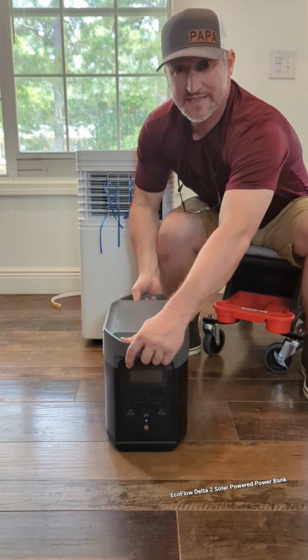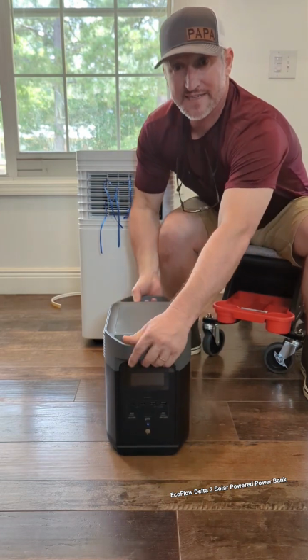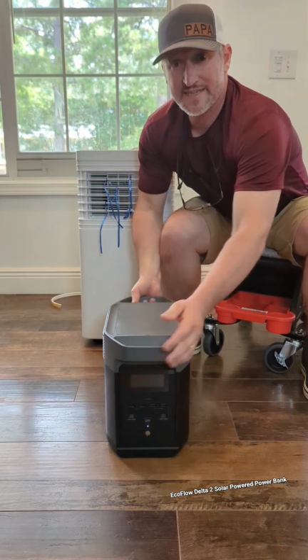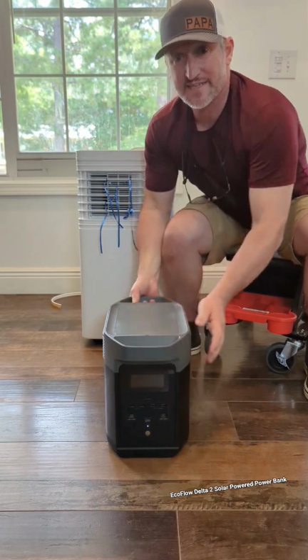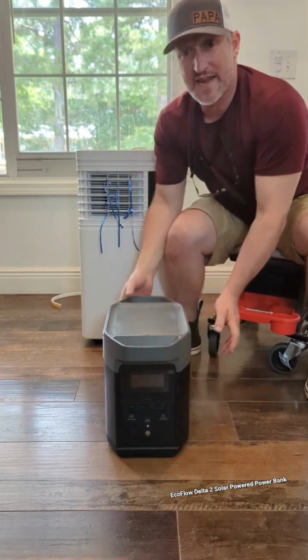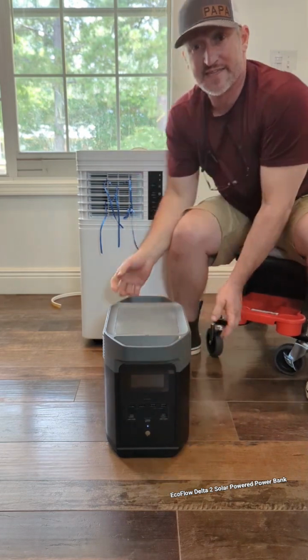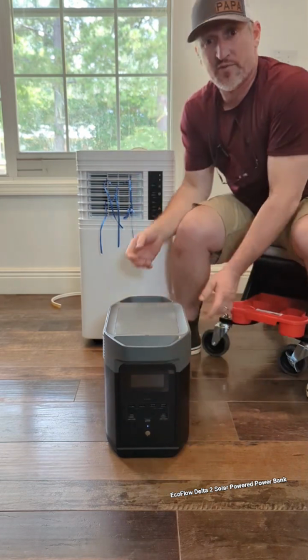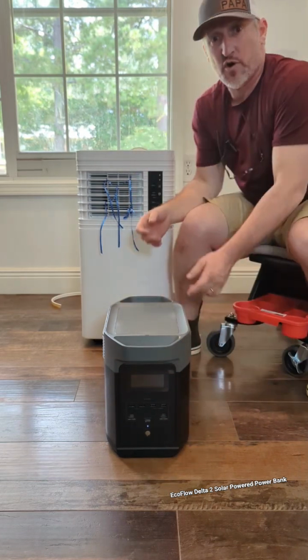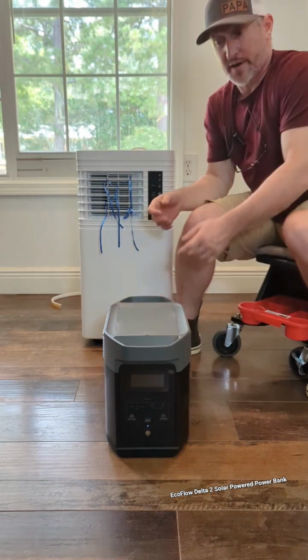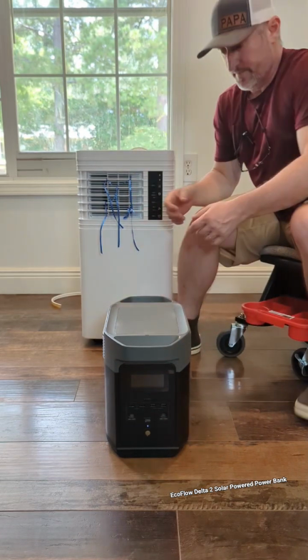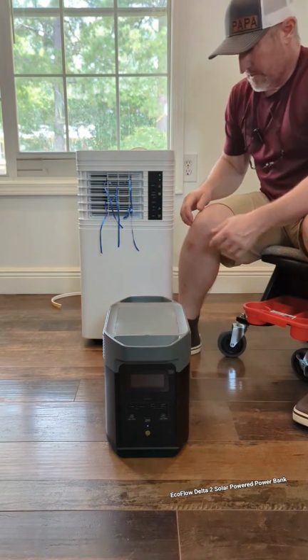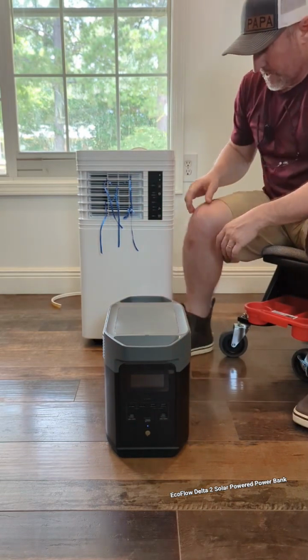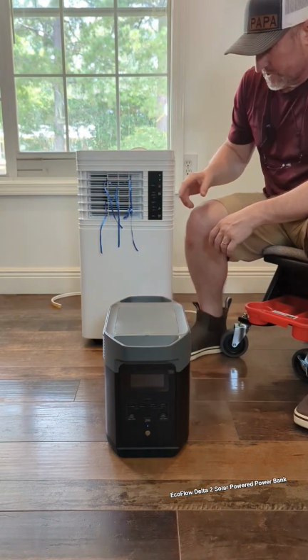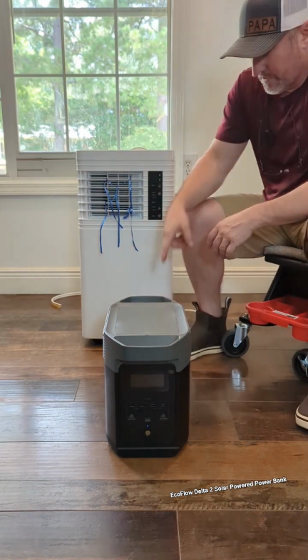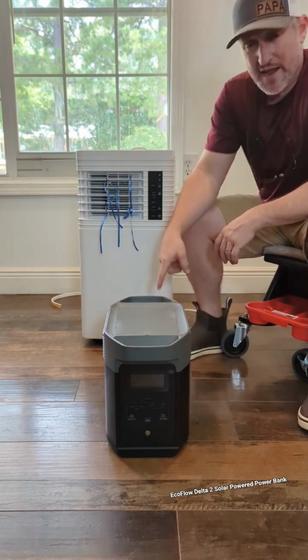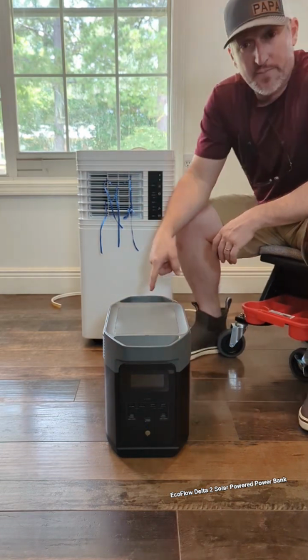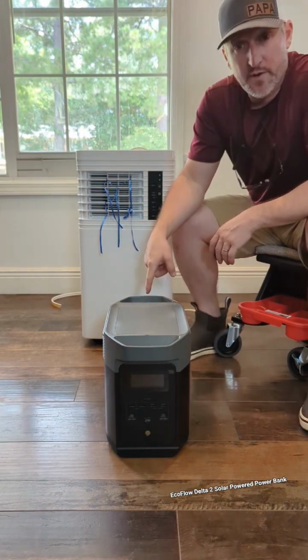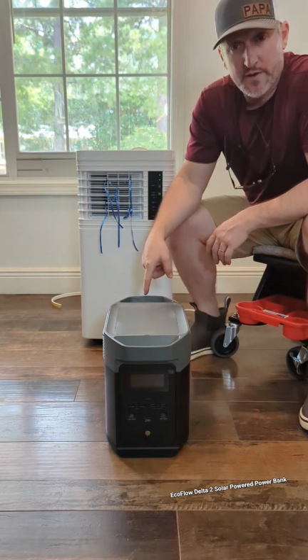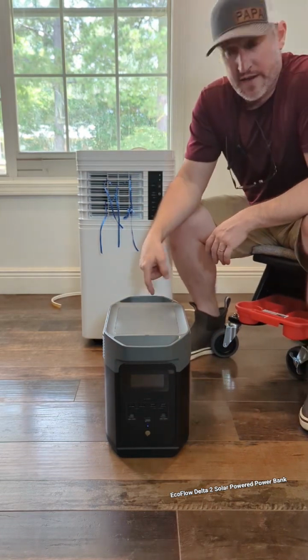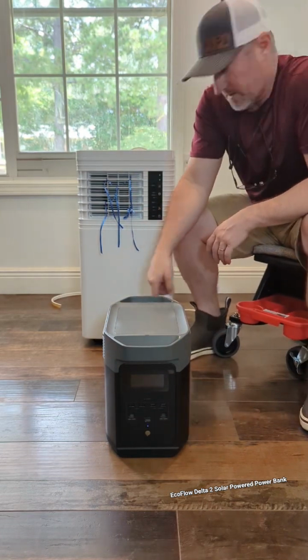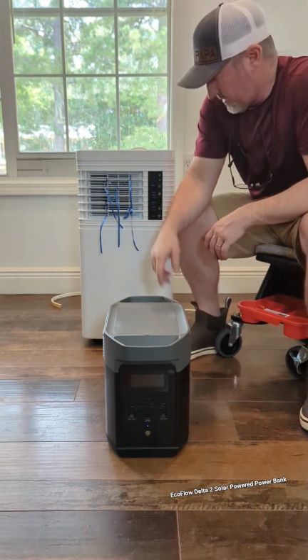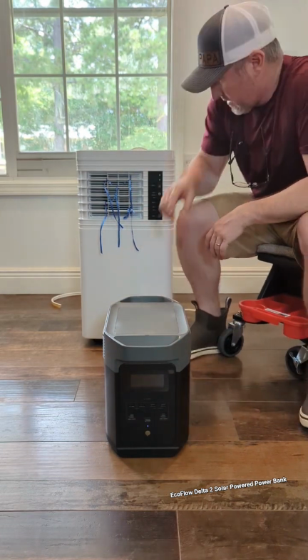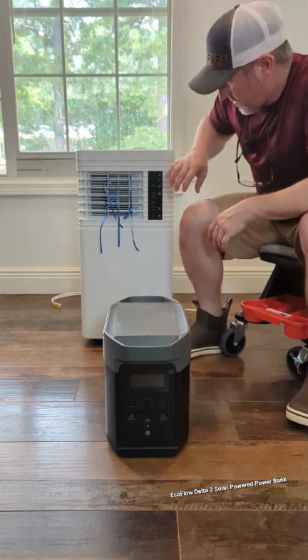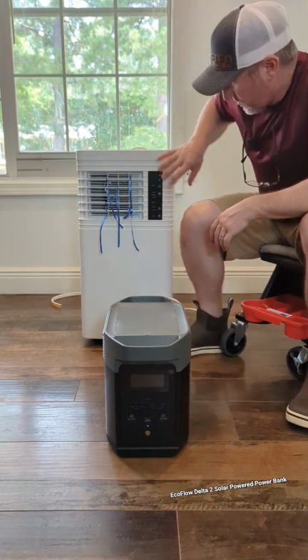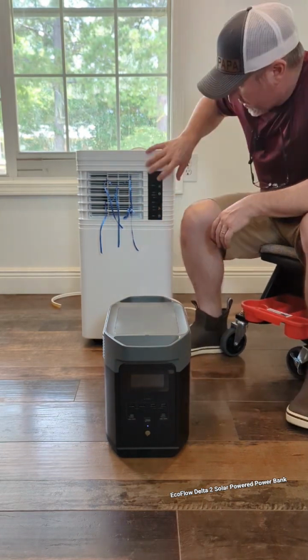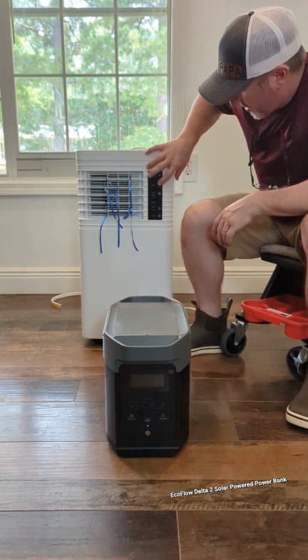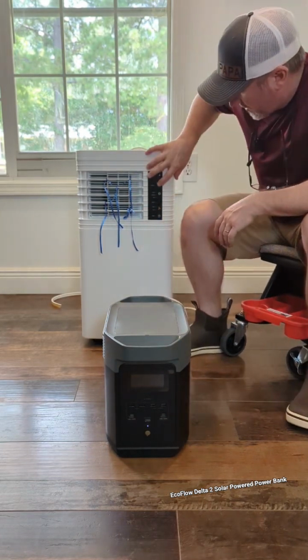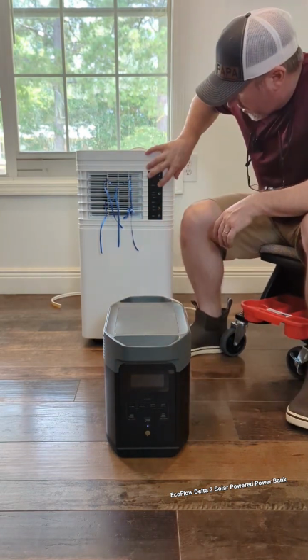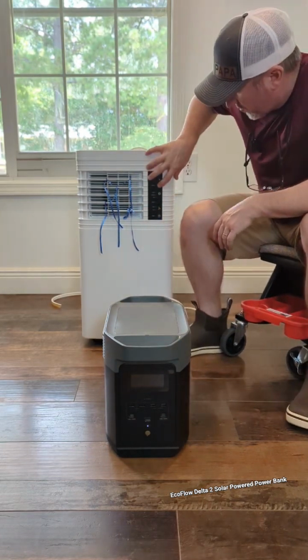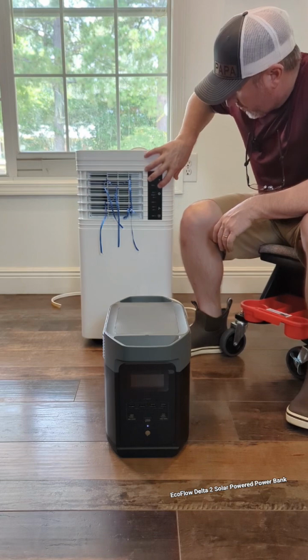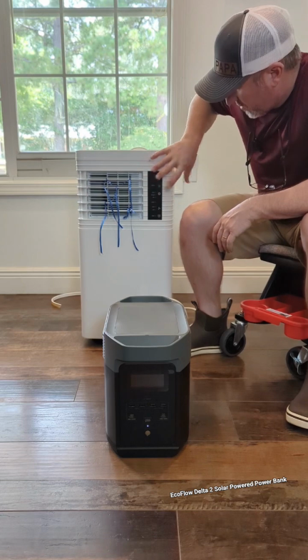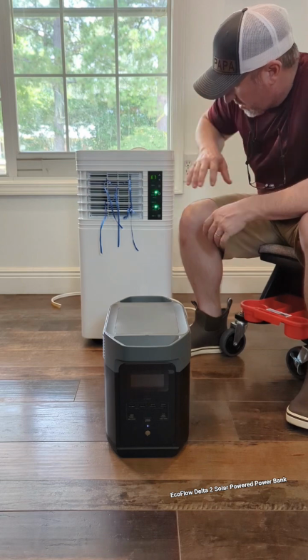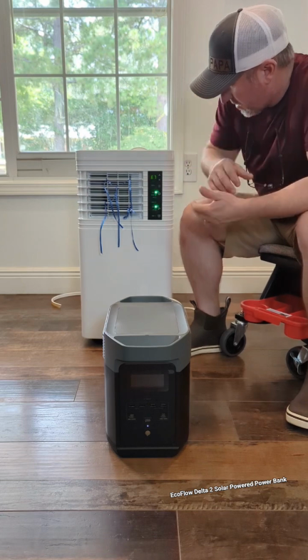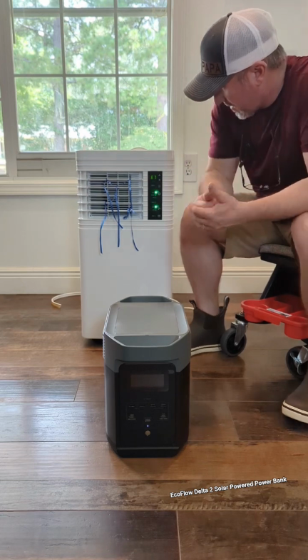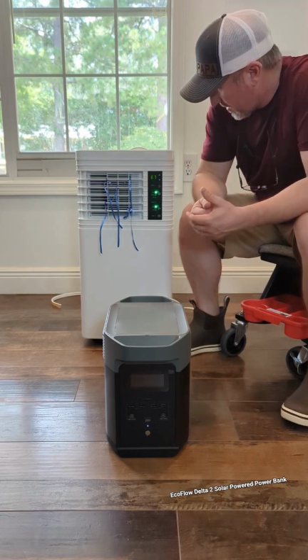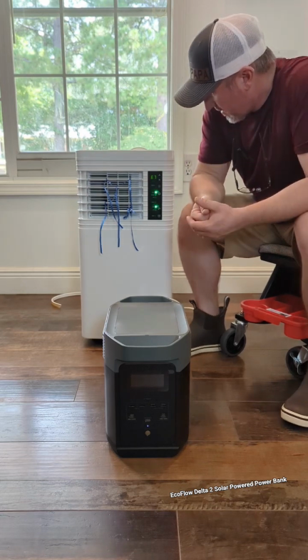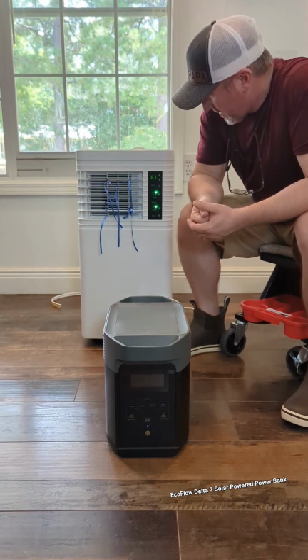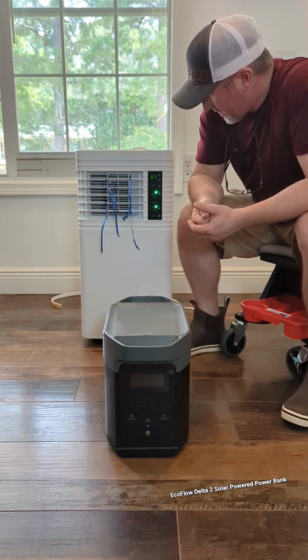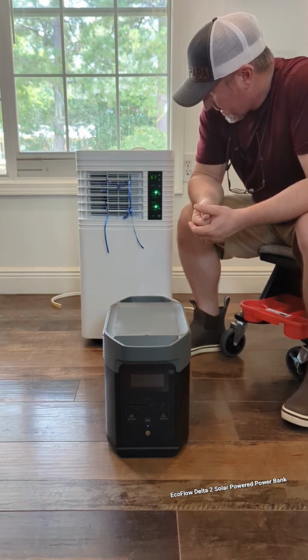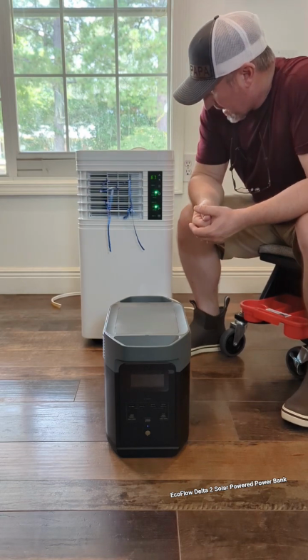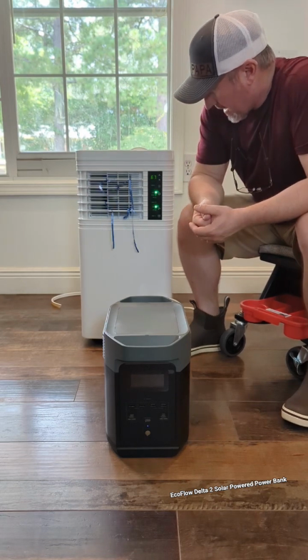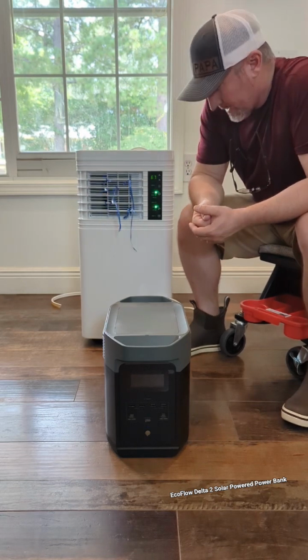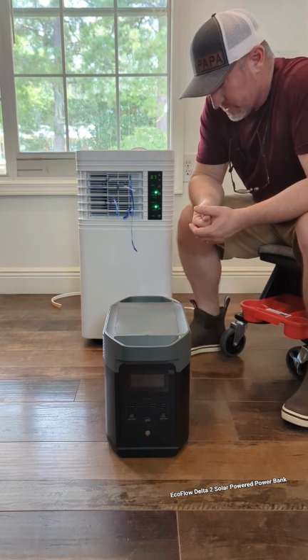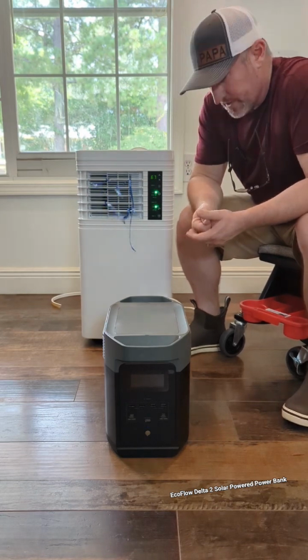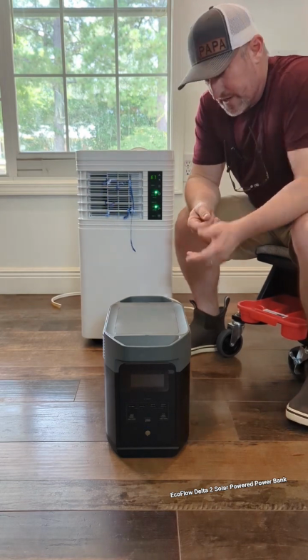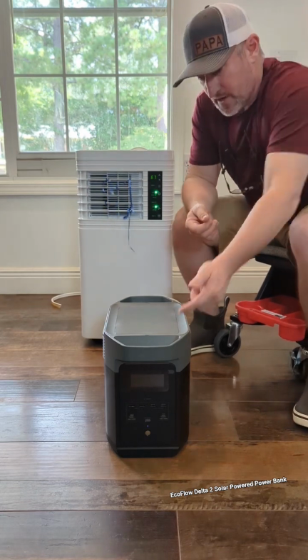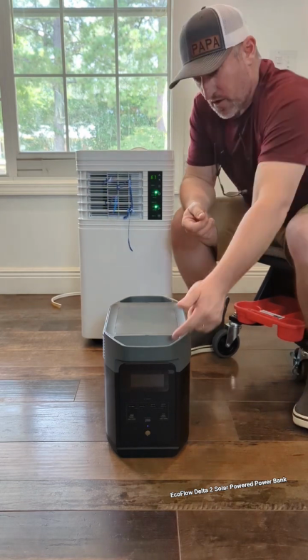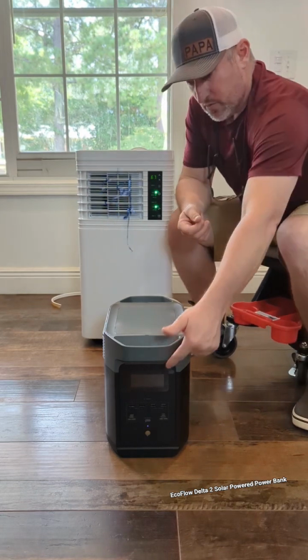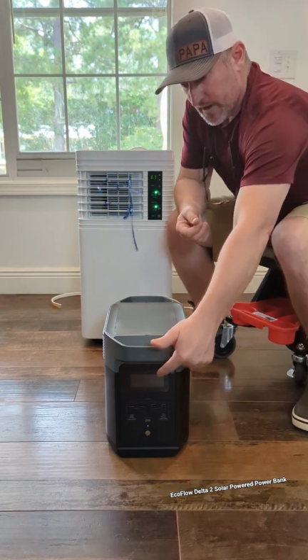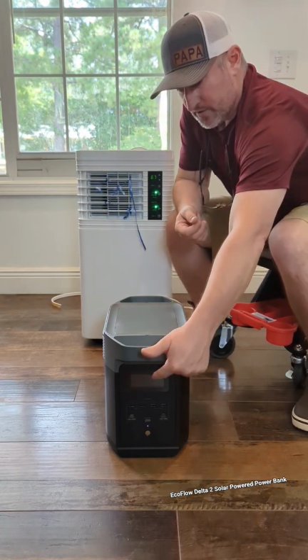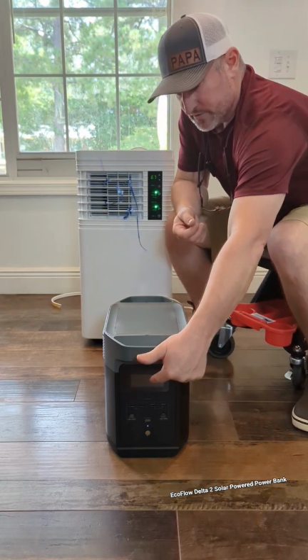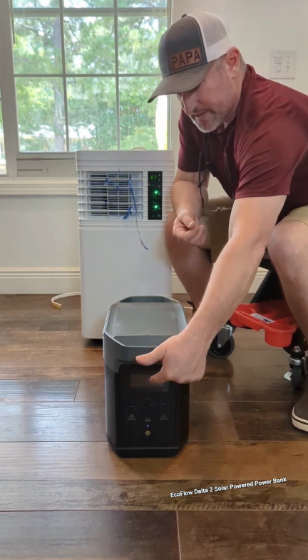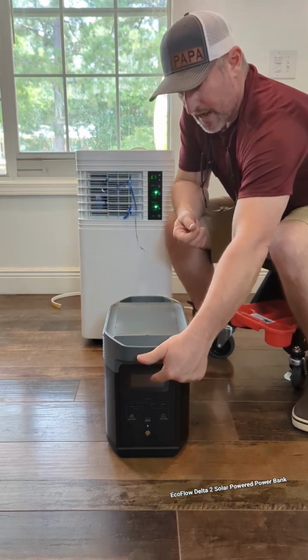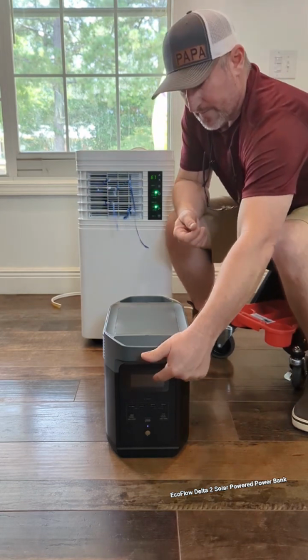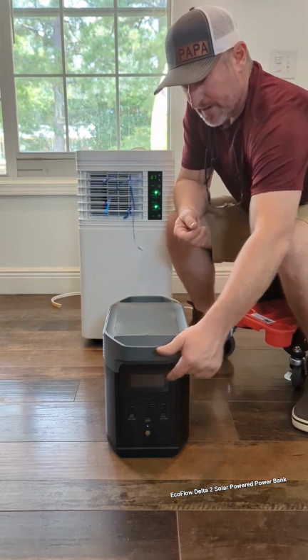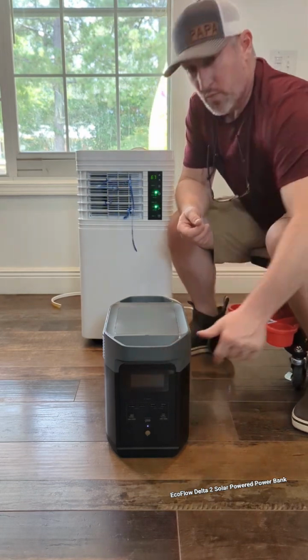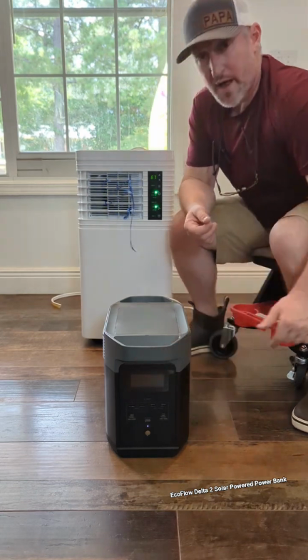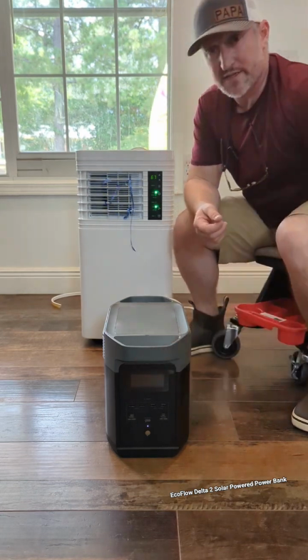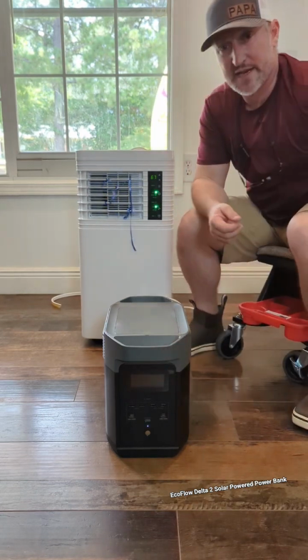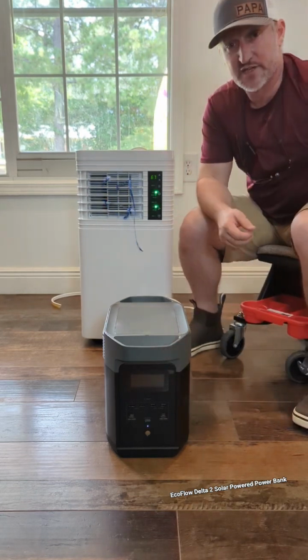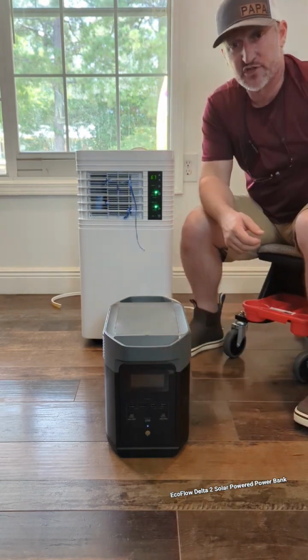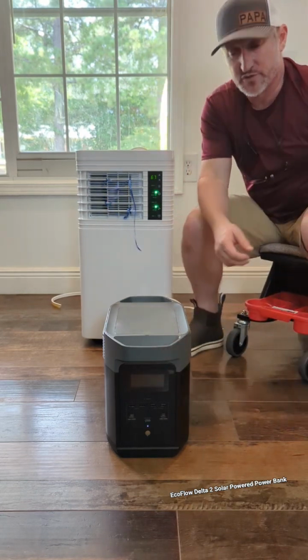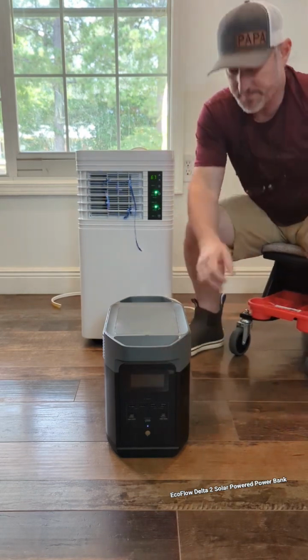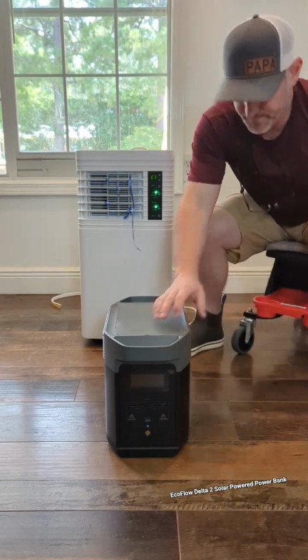Let's get this AC running. We've got it plugged in, we're going to turn it on, and it's going to kick on, and you'll see how many watts it's using.